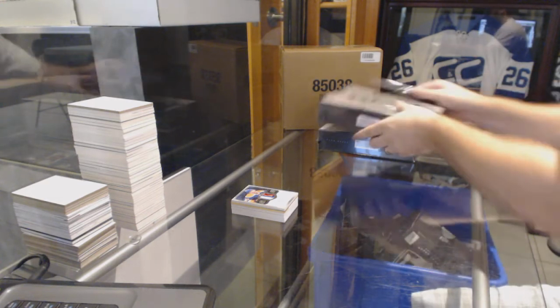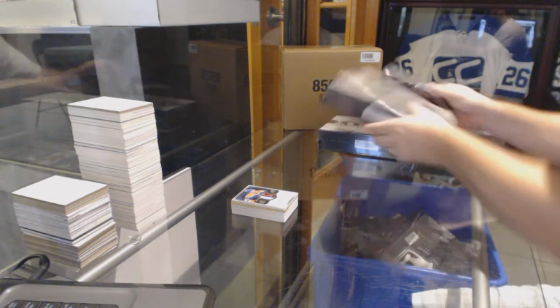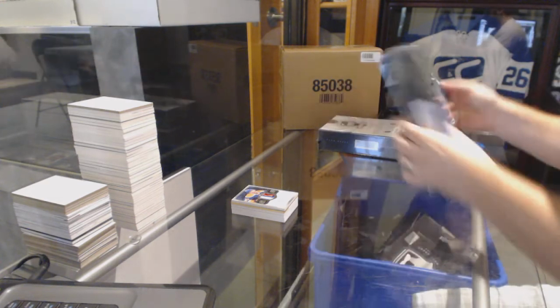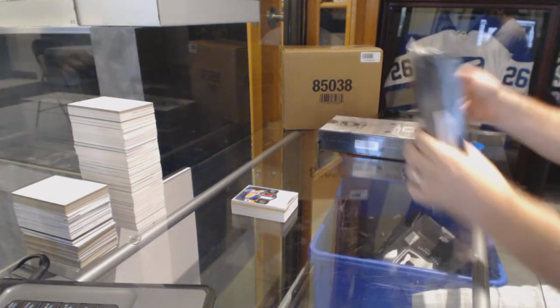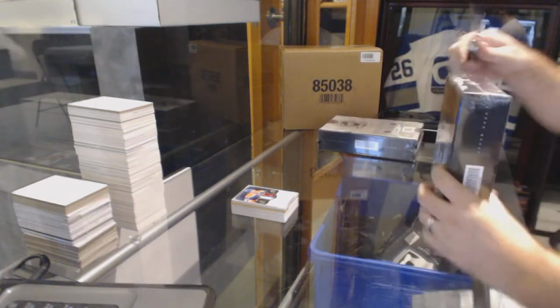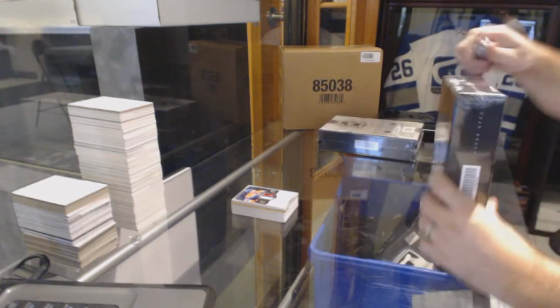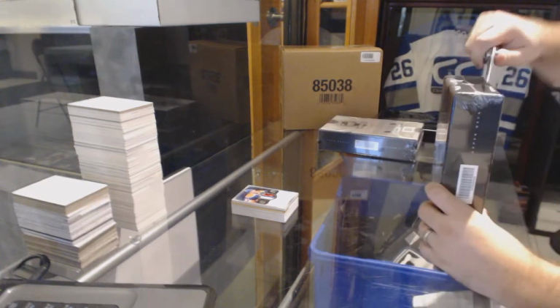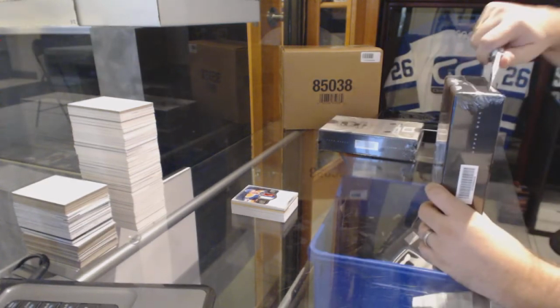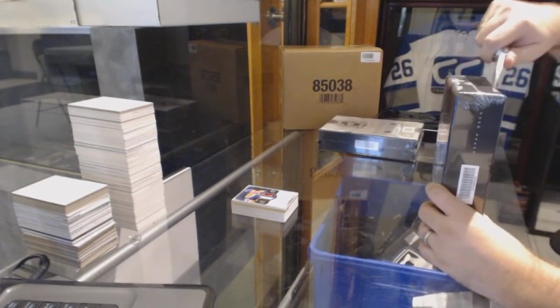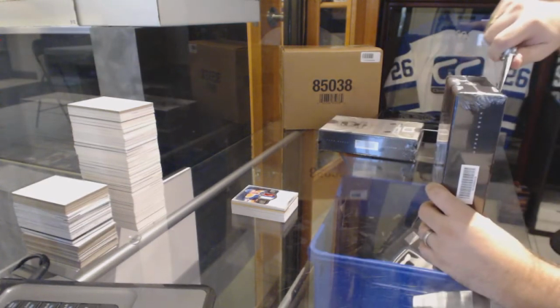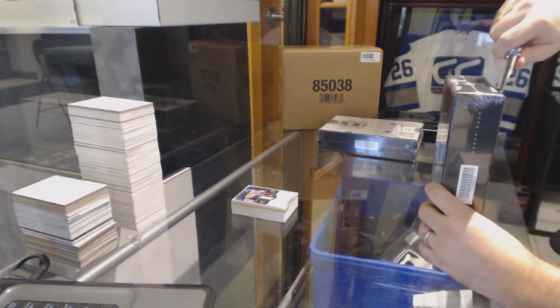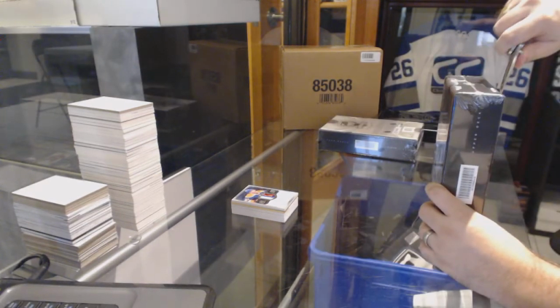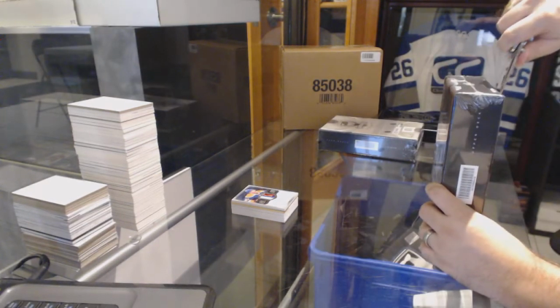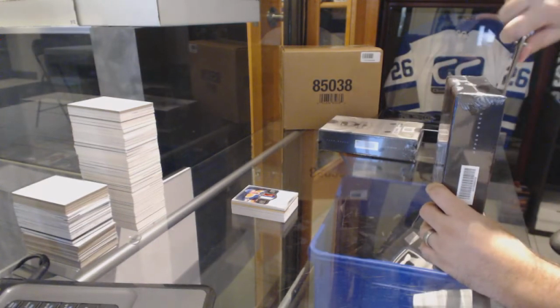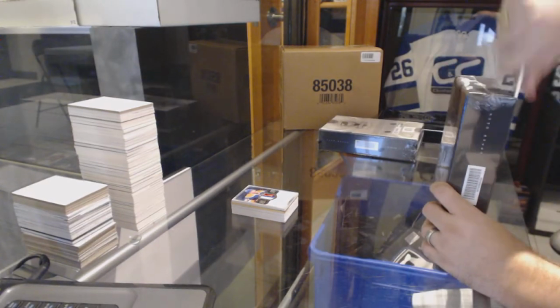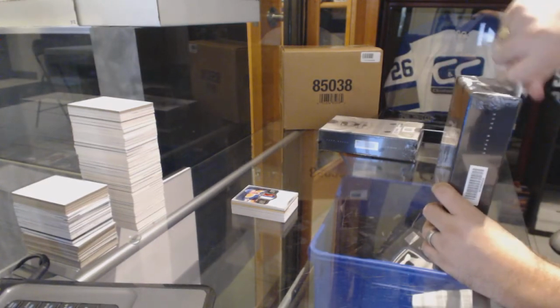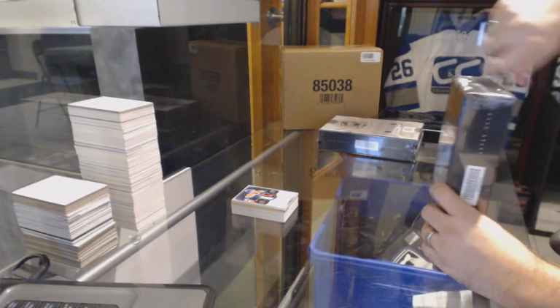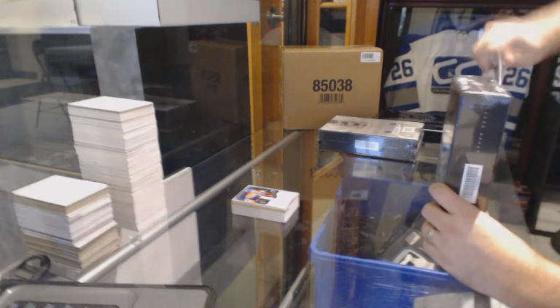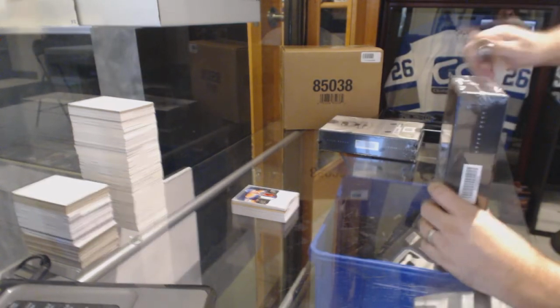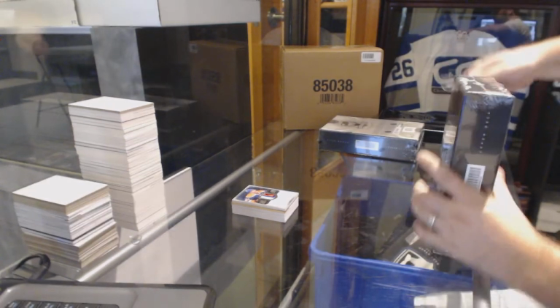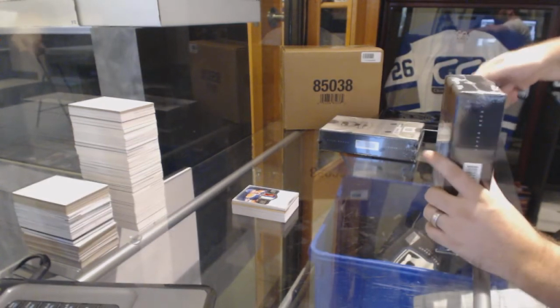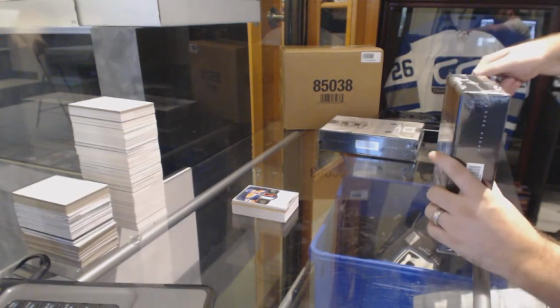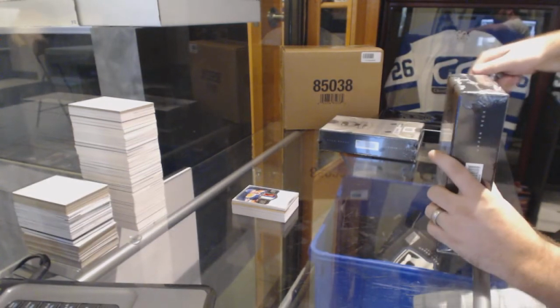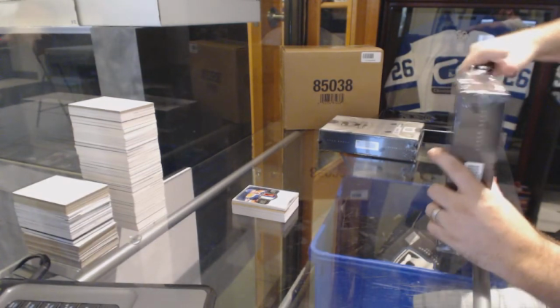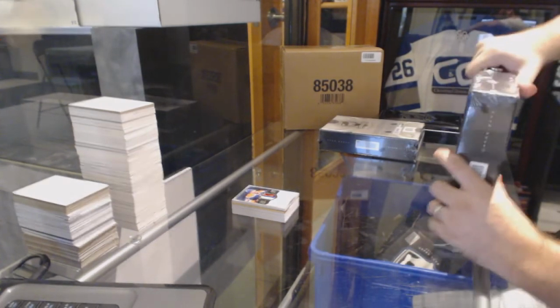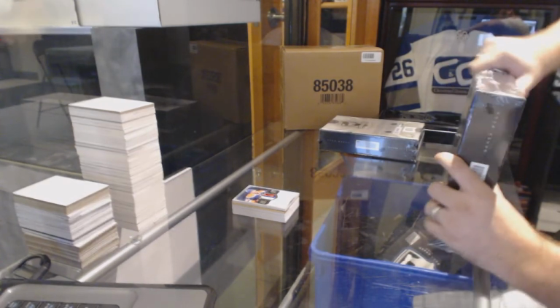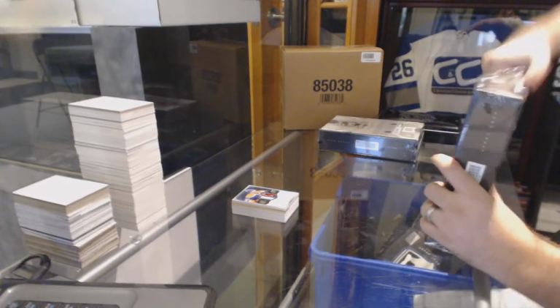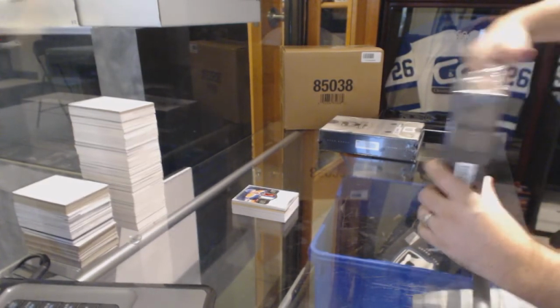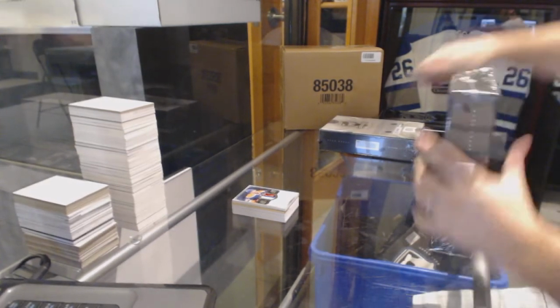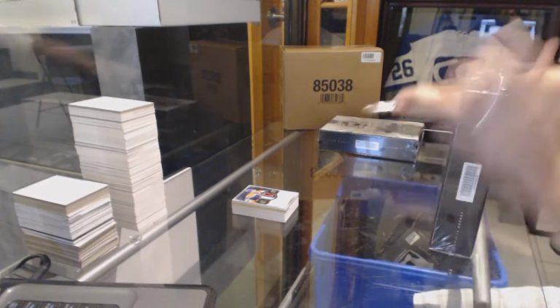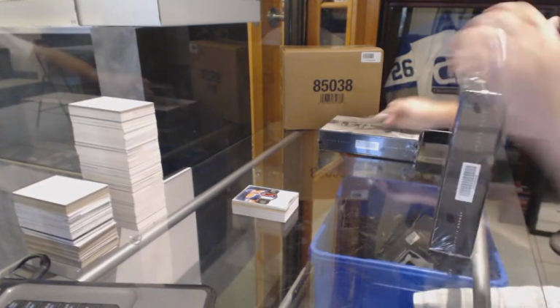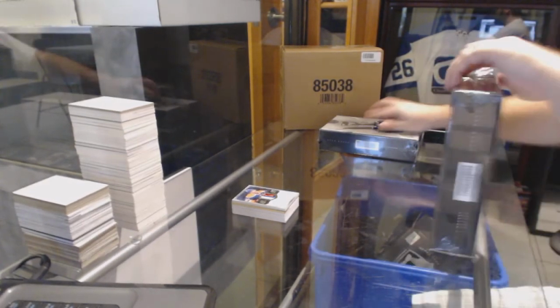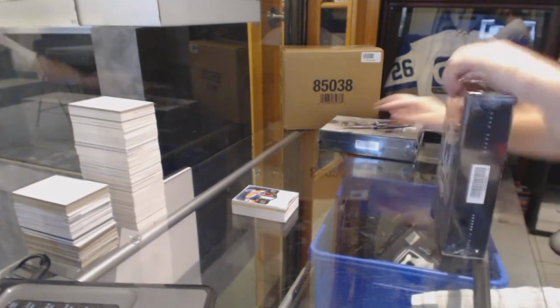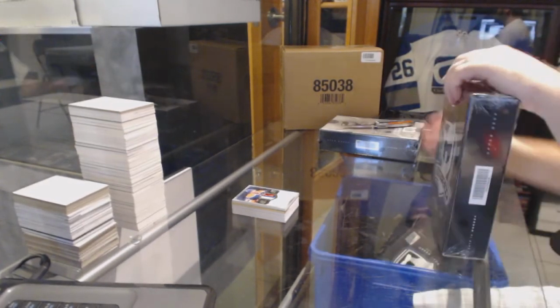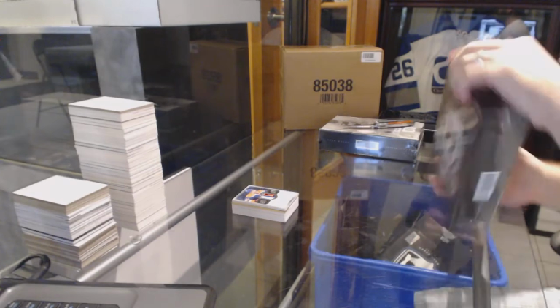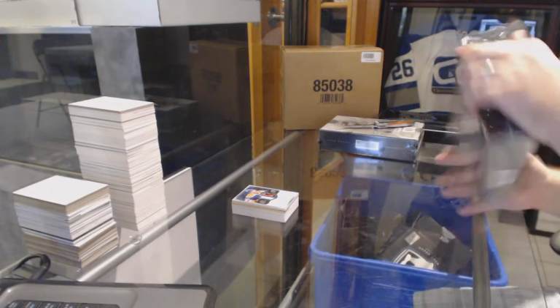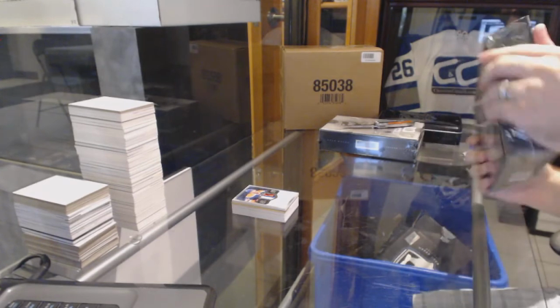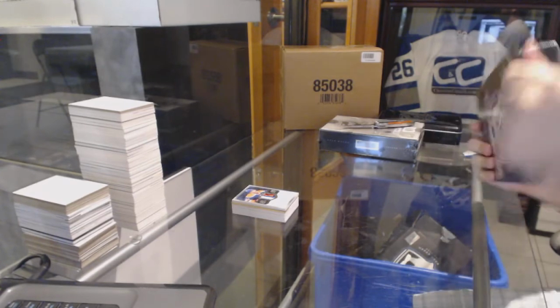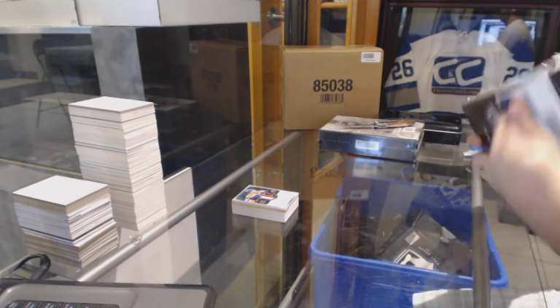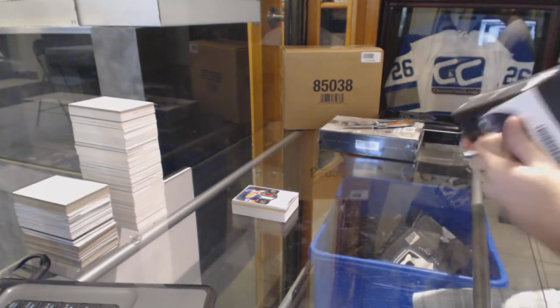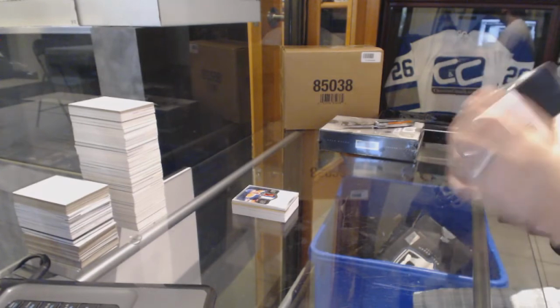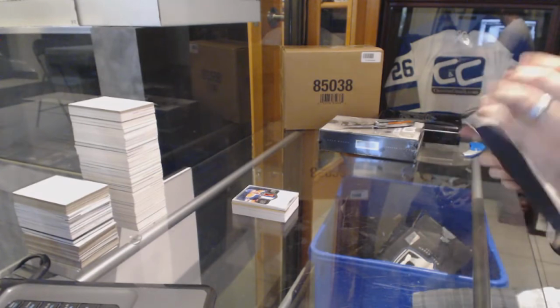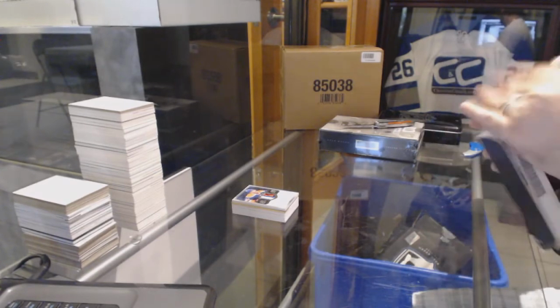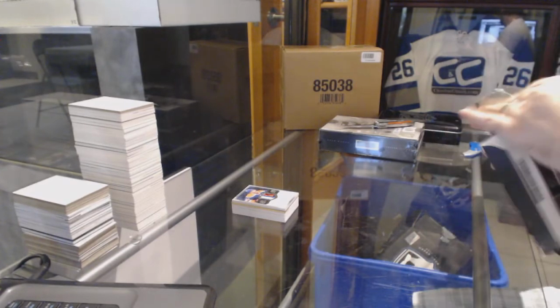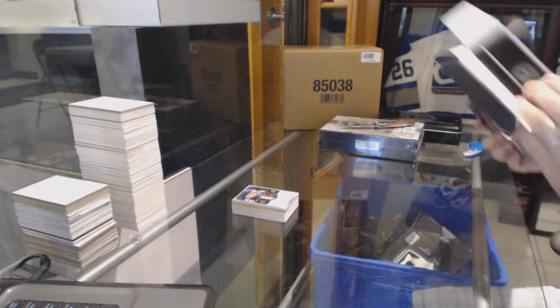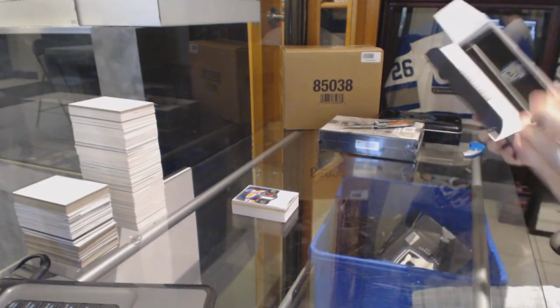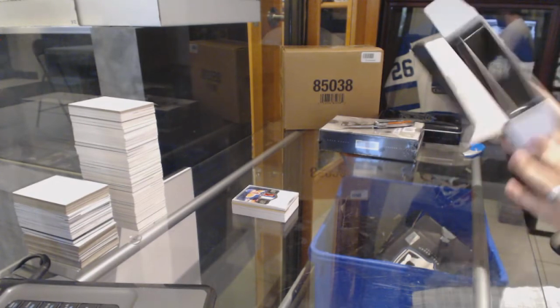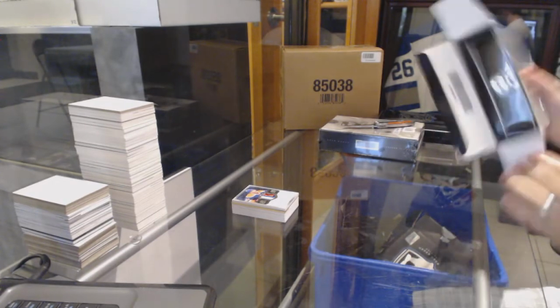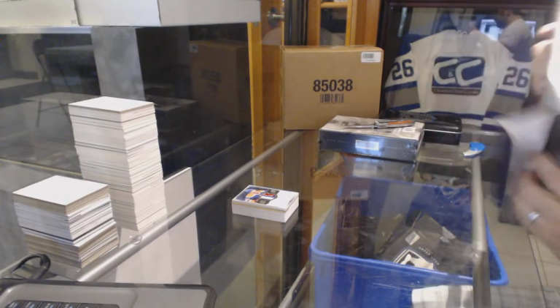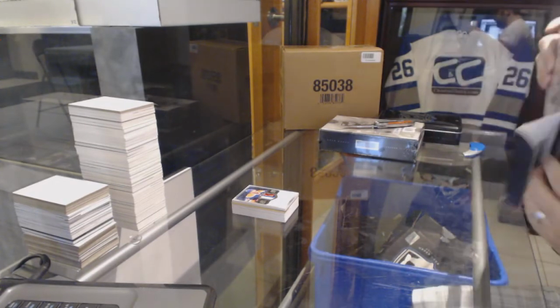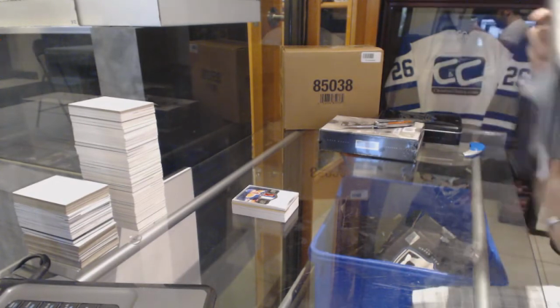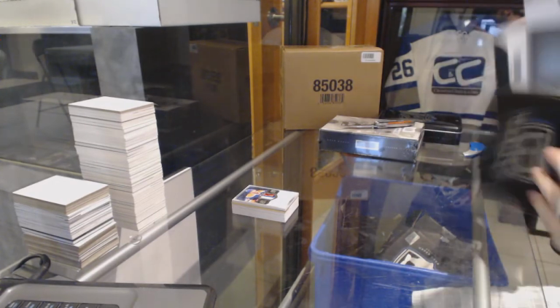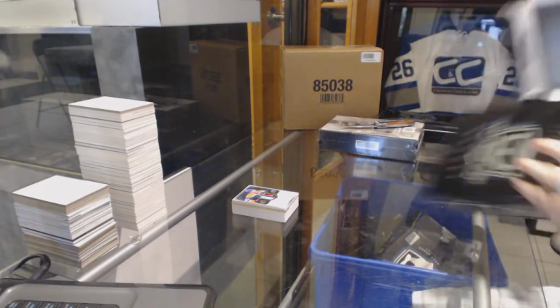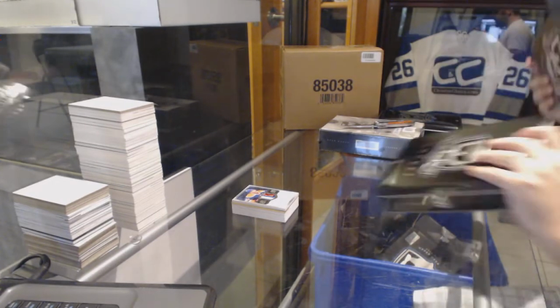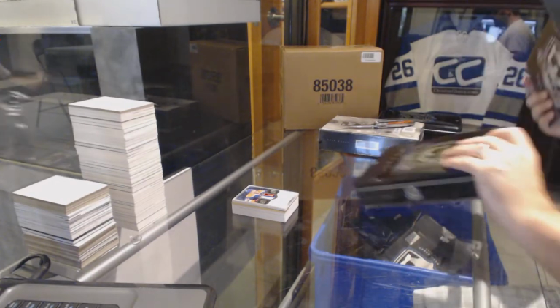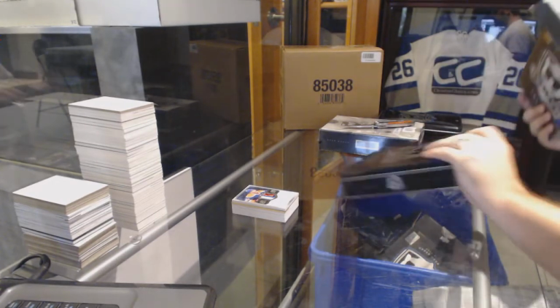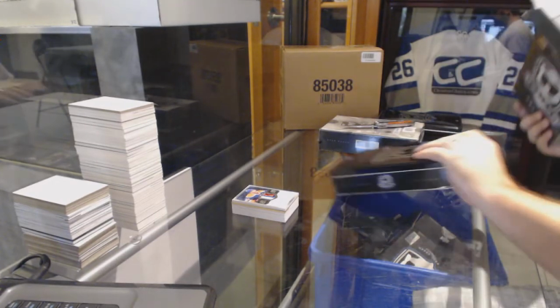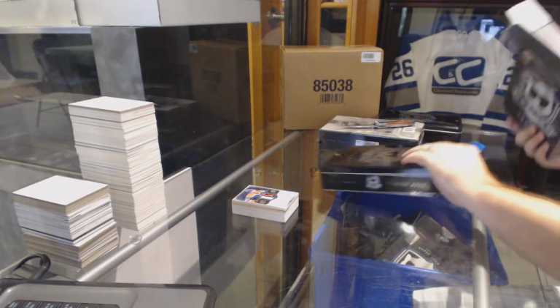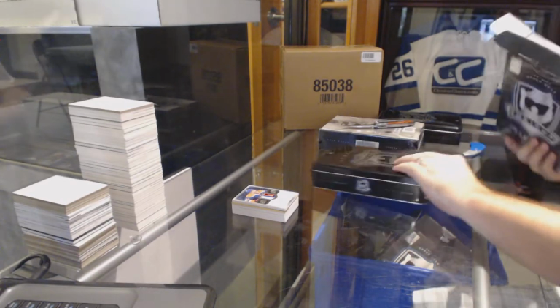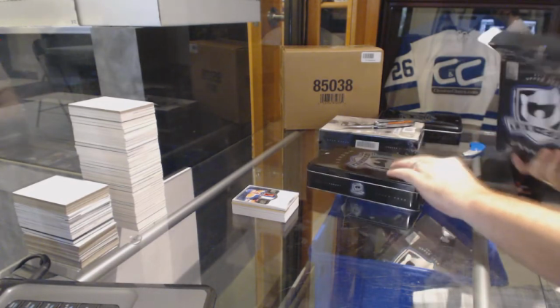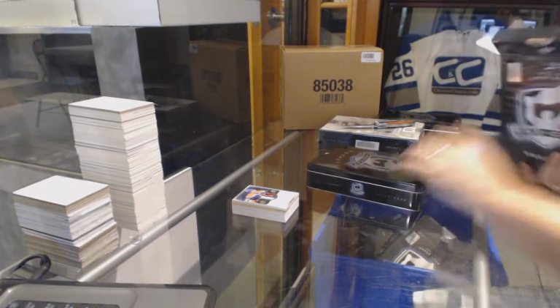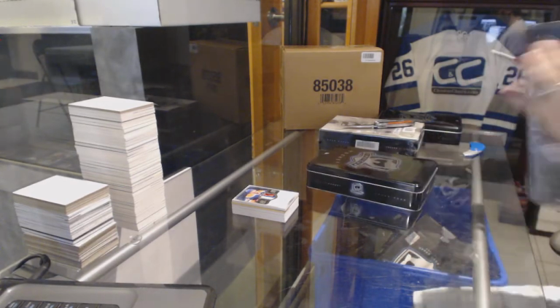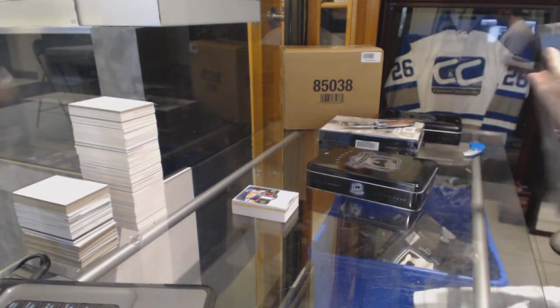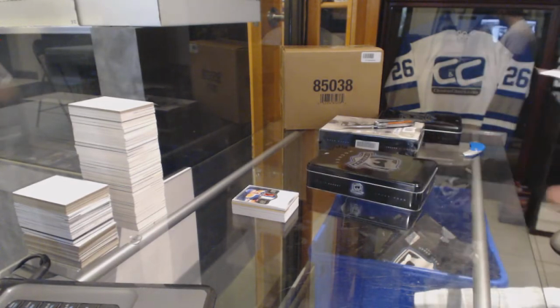Alright, box number two. We haven't got our Gretzky auto — what the hell? Normally Gretzky always shows up in this.